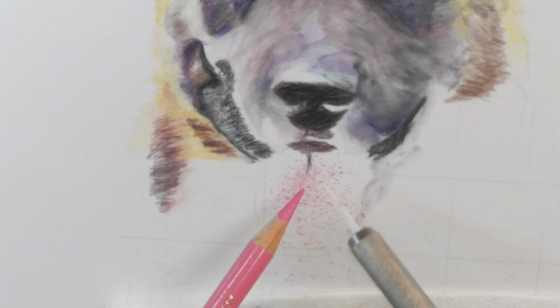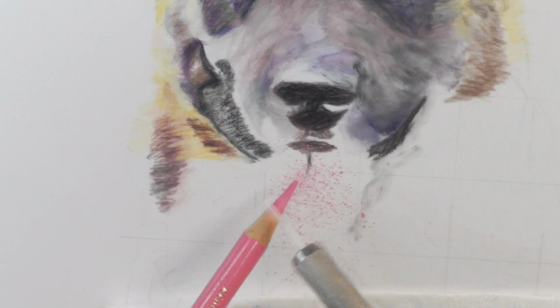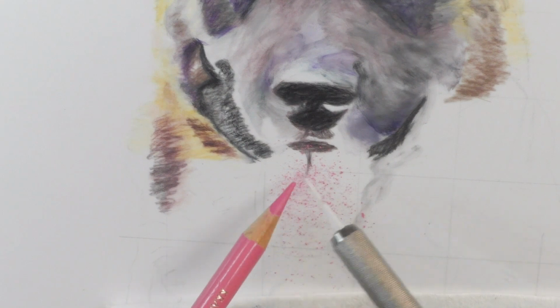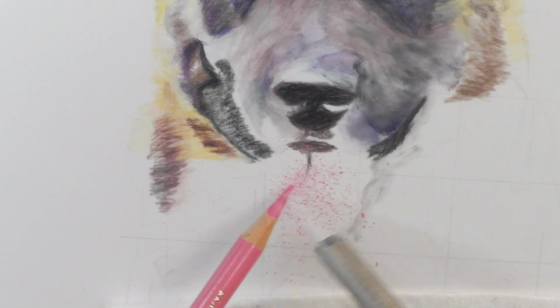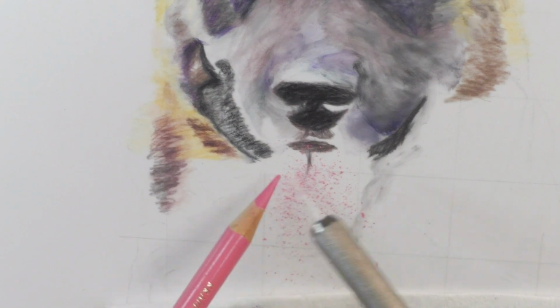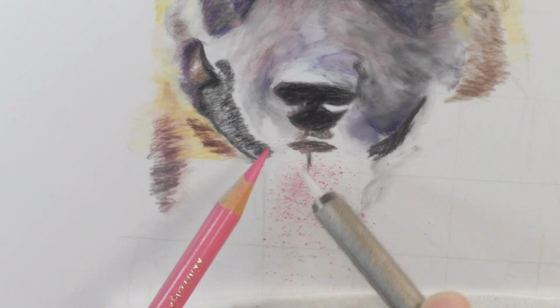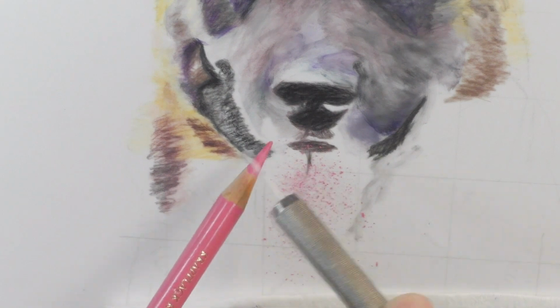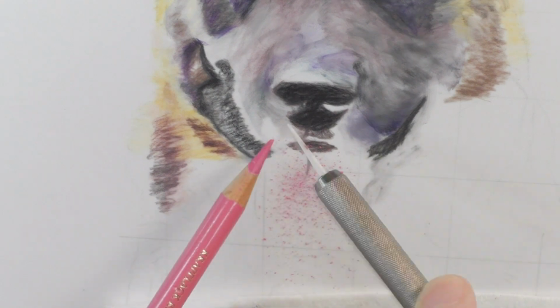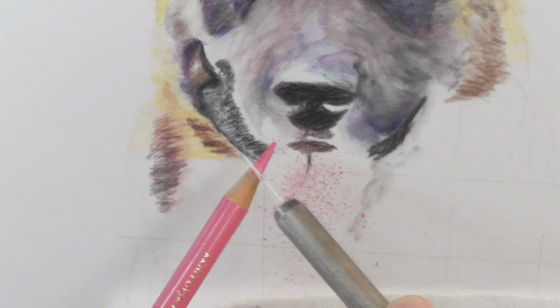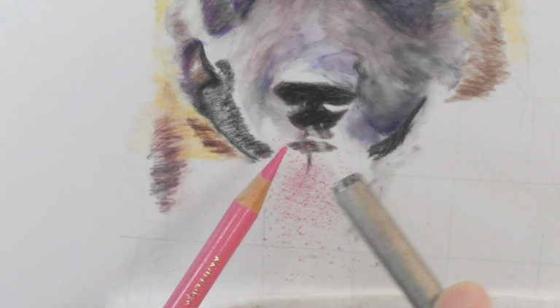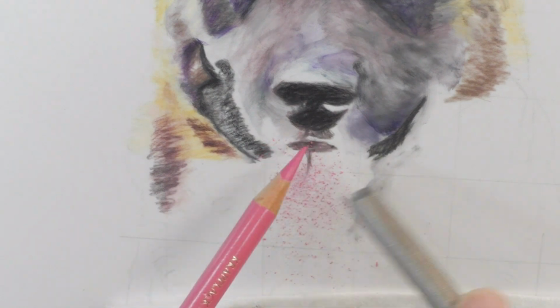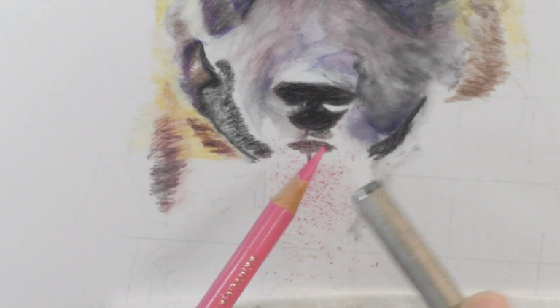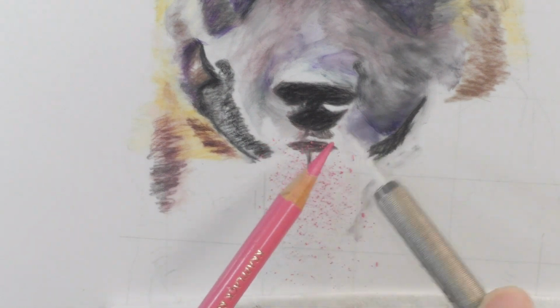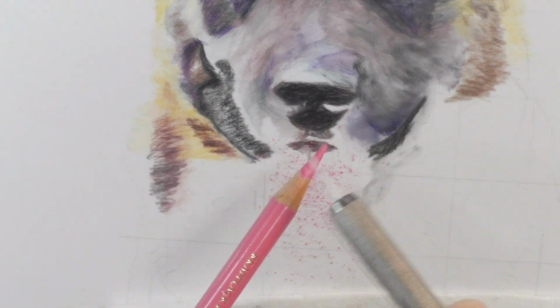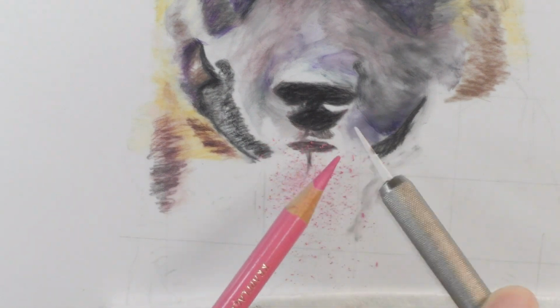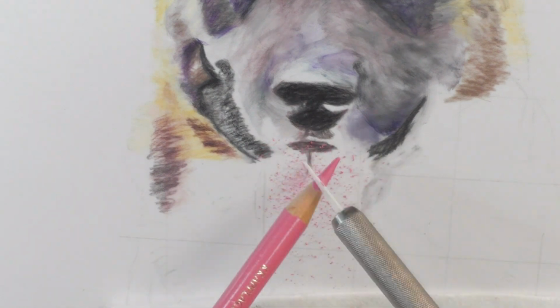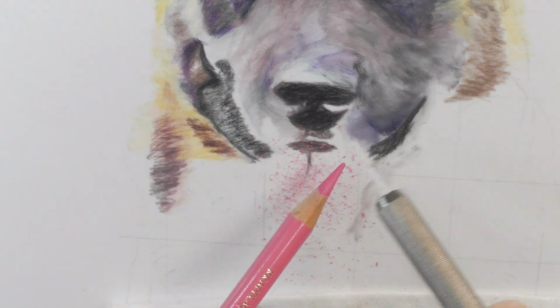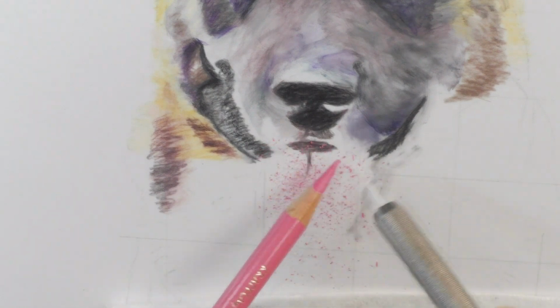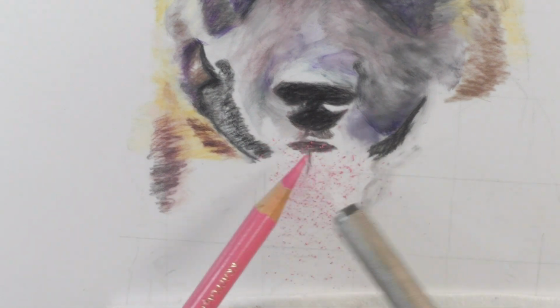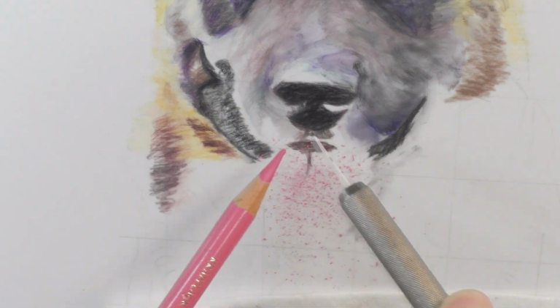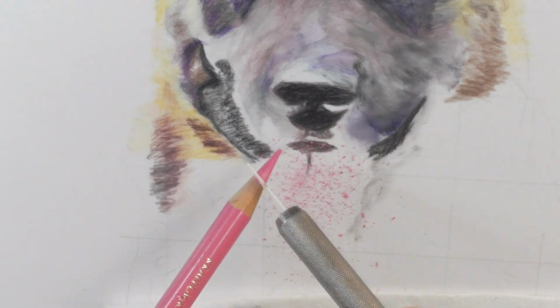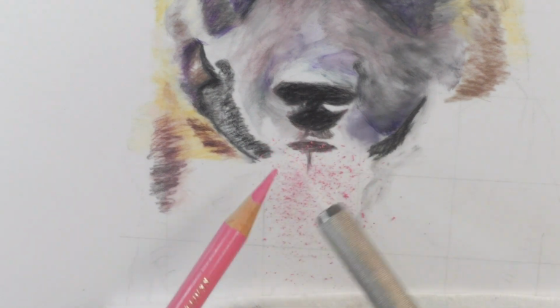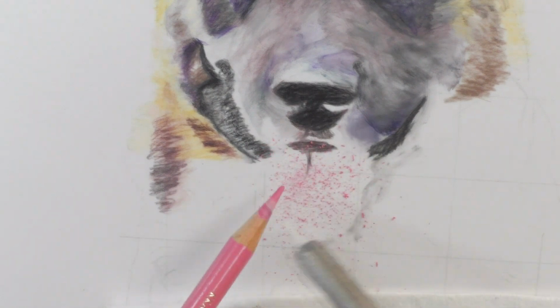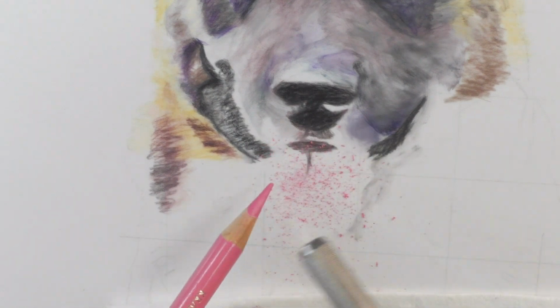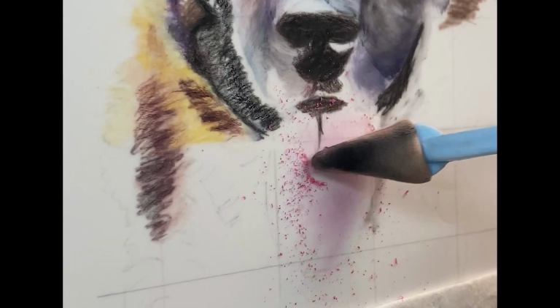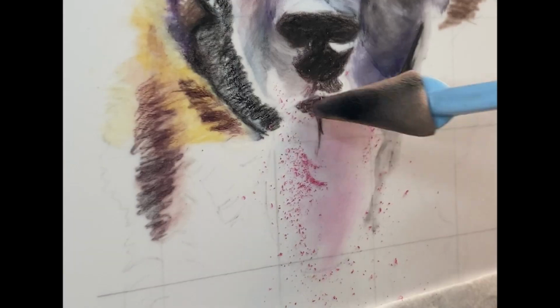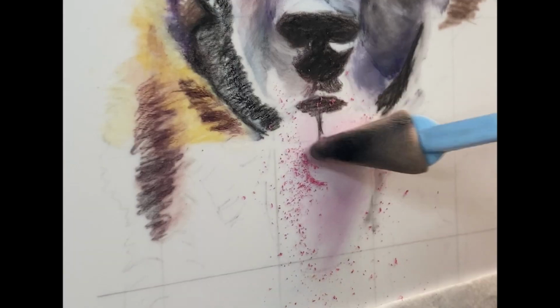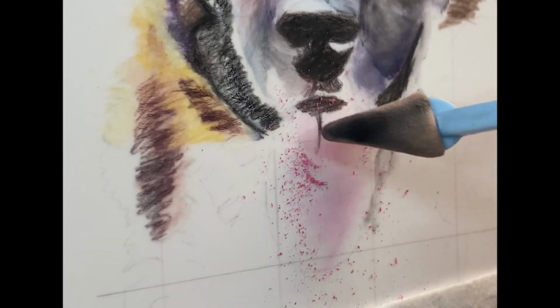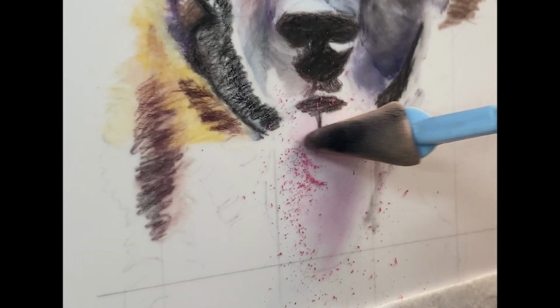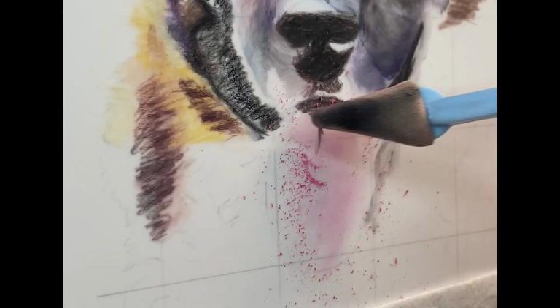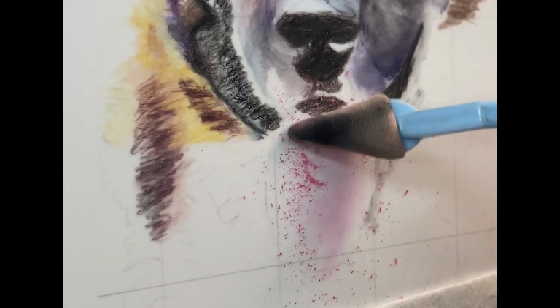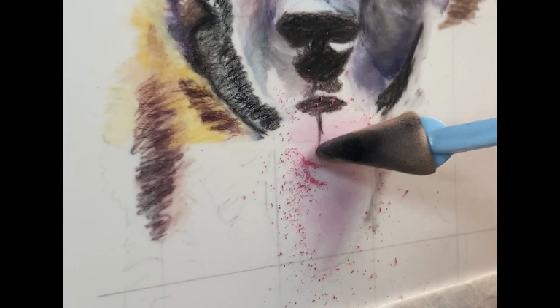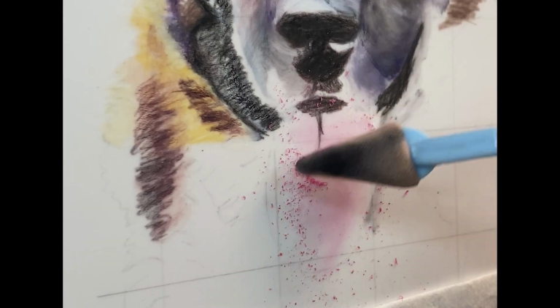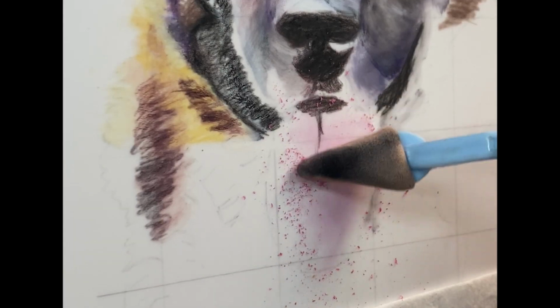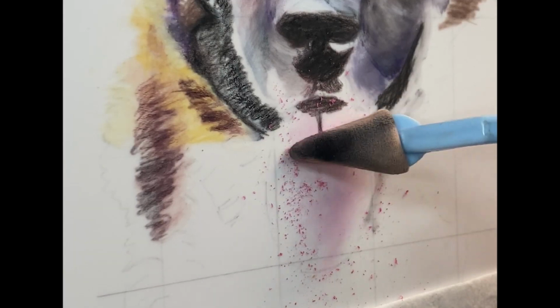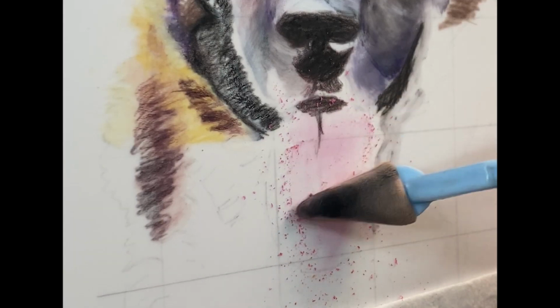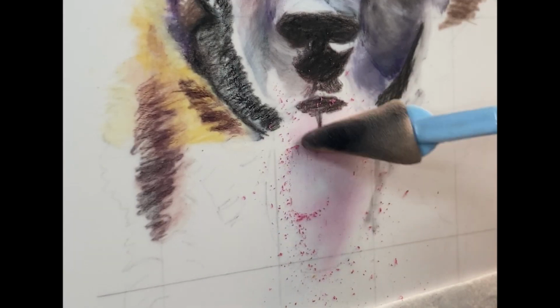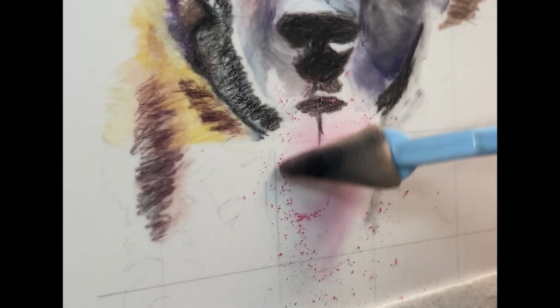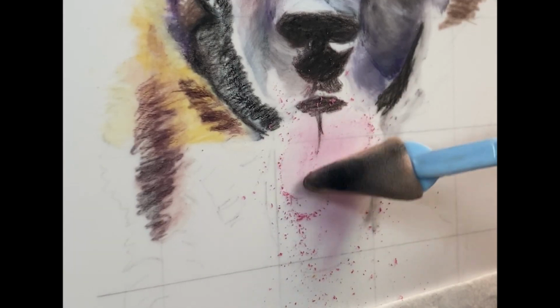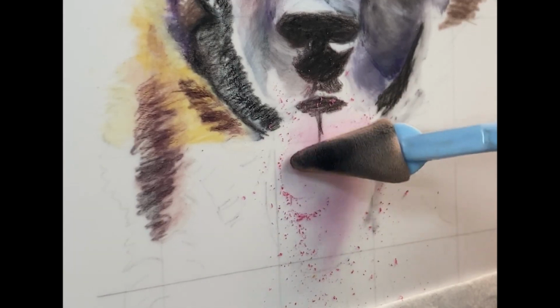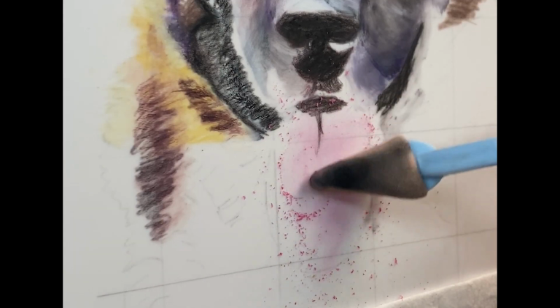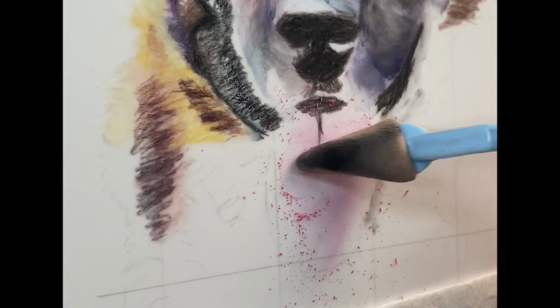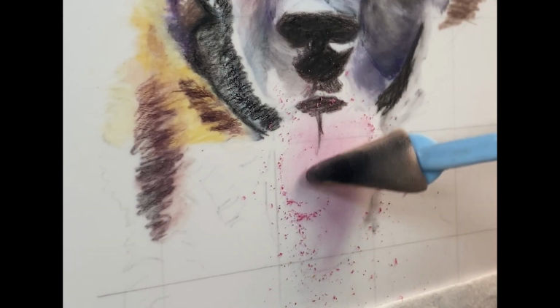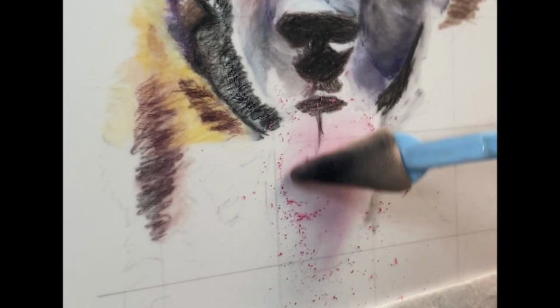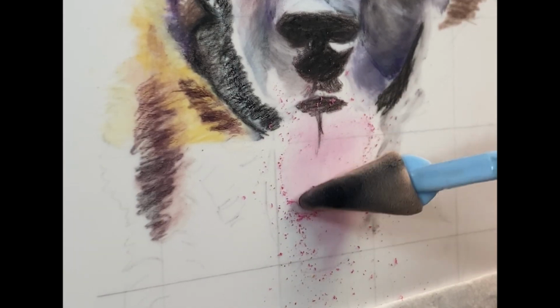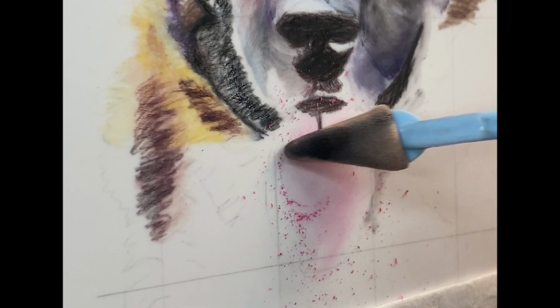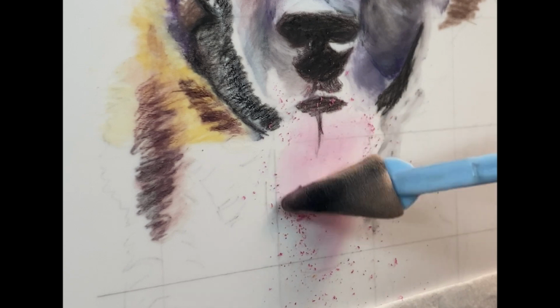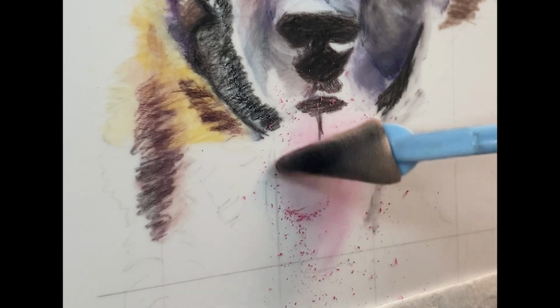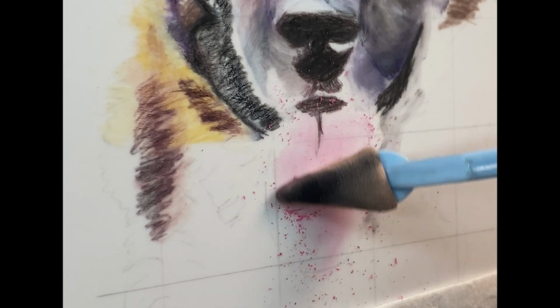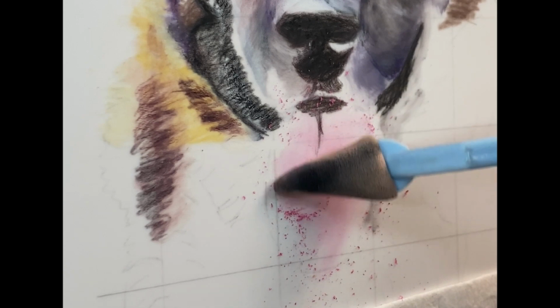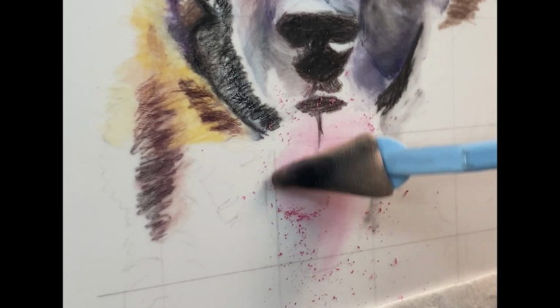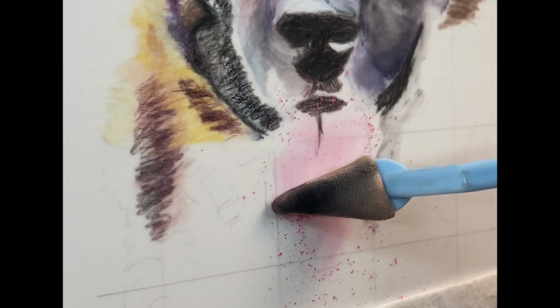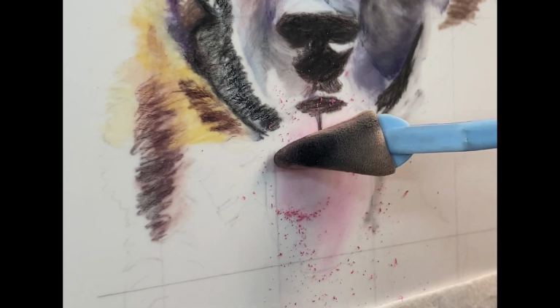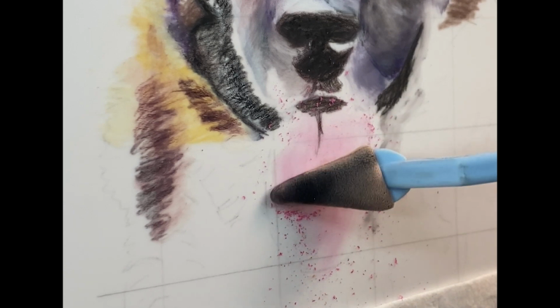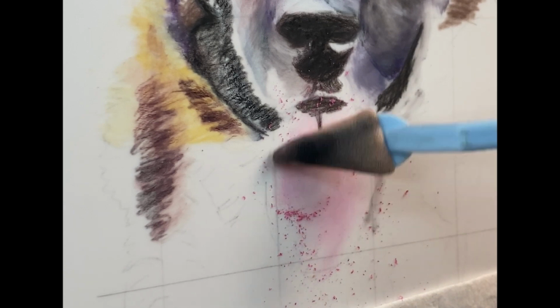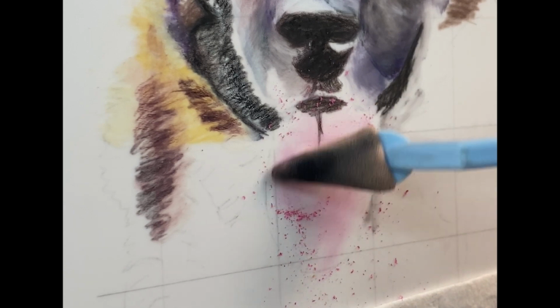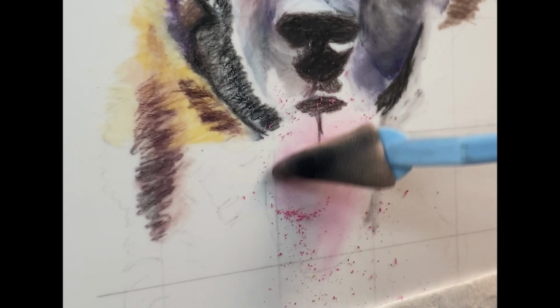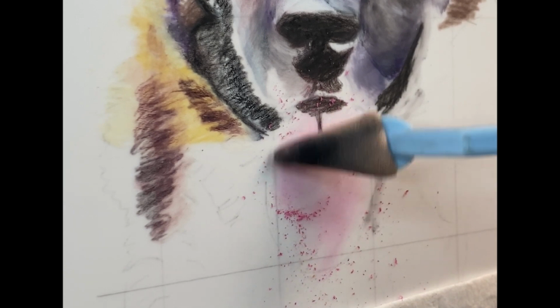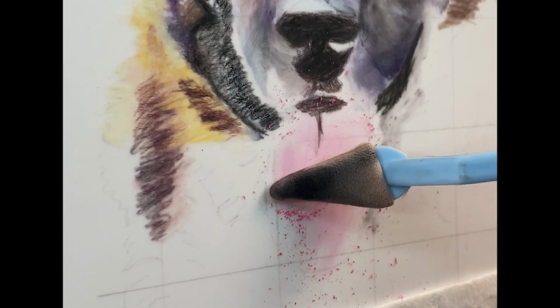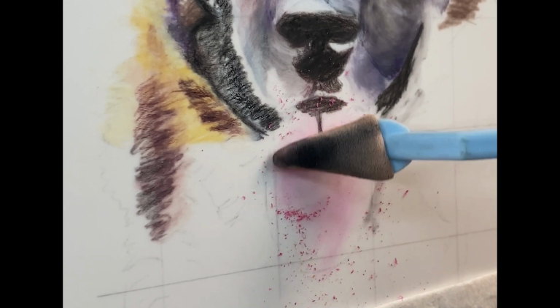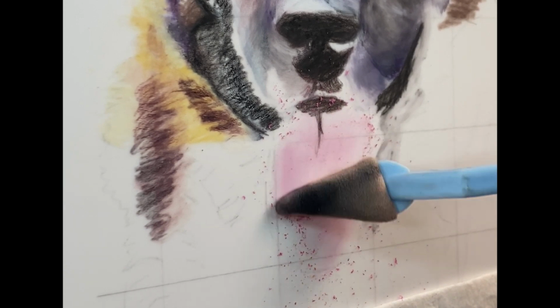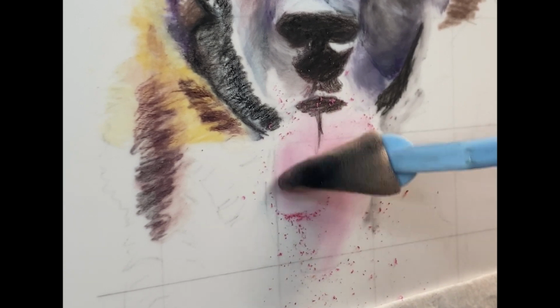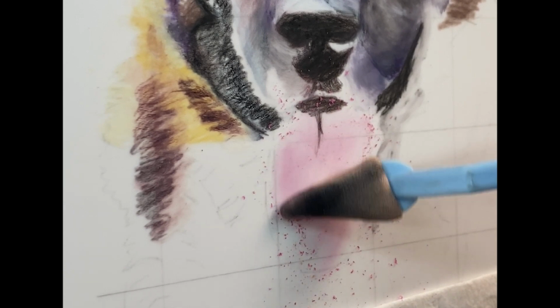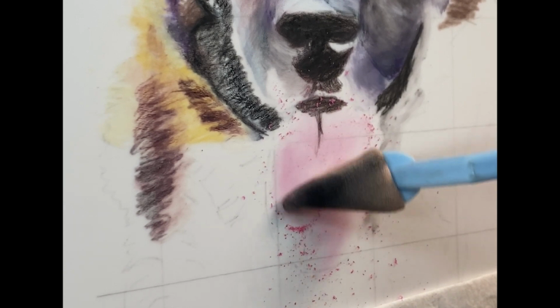Hello fellow artists! This is a quick video on how I did the tongue on the German Shepherd Falco.